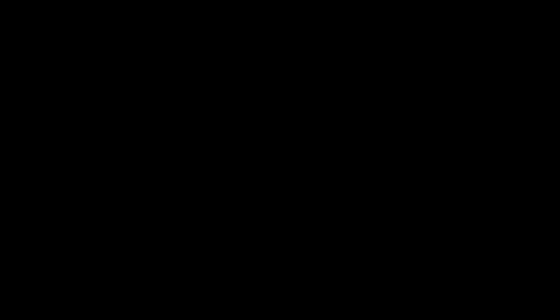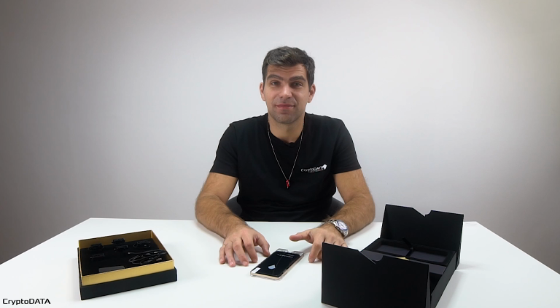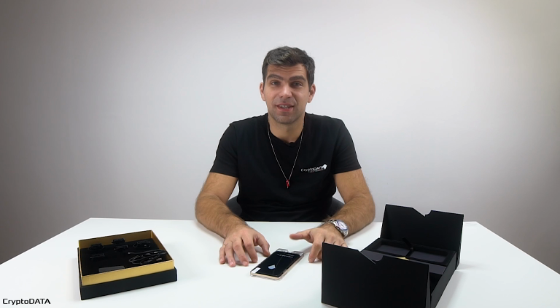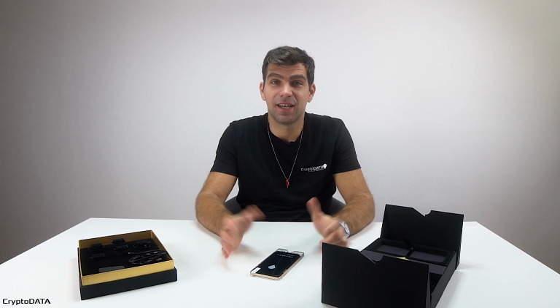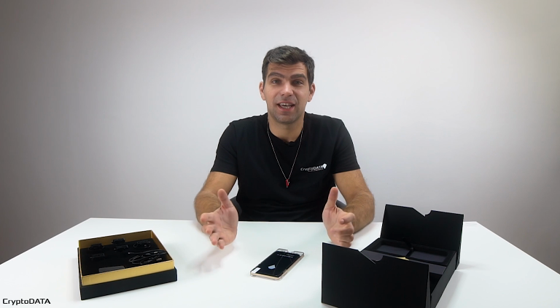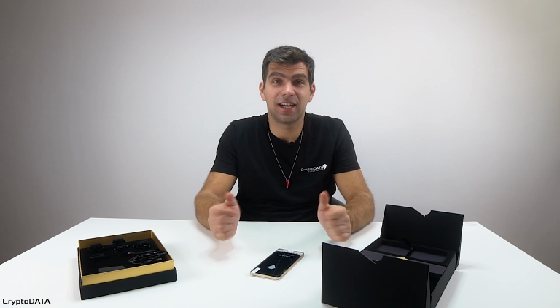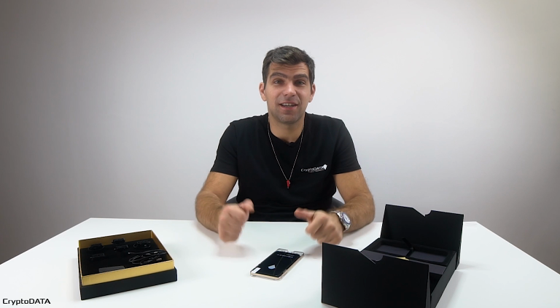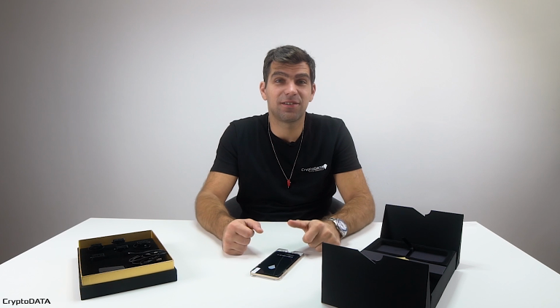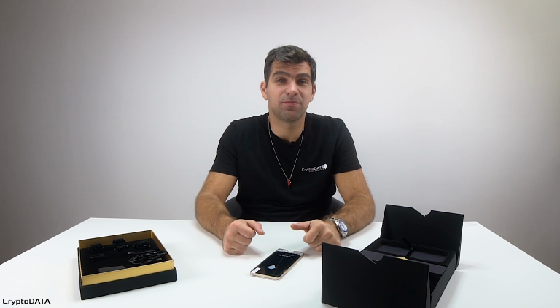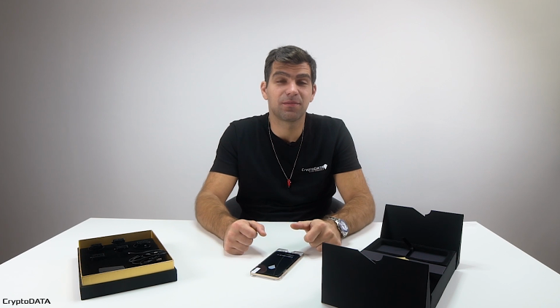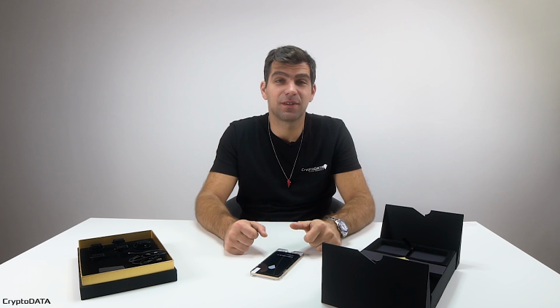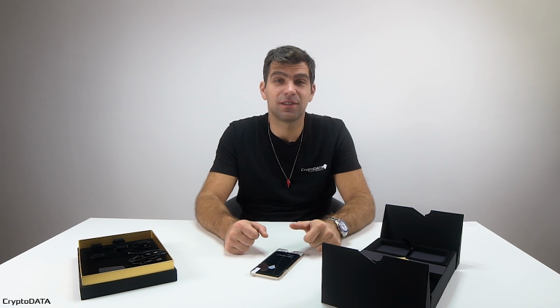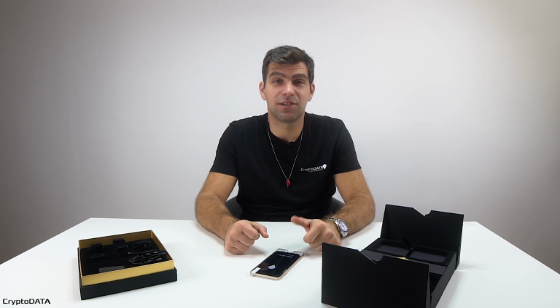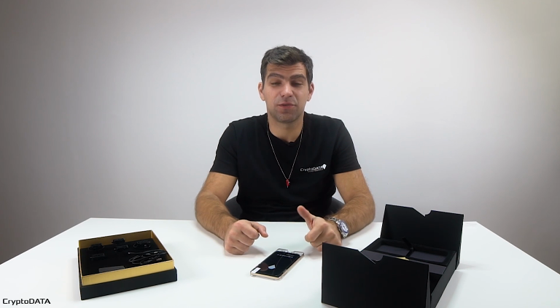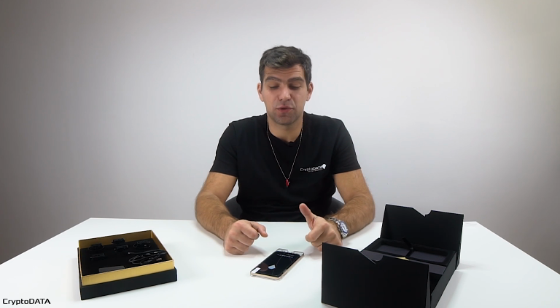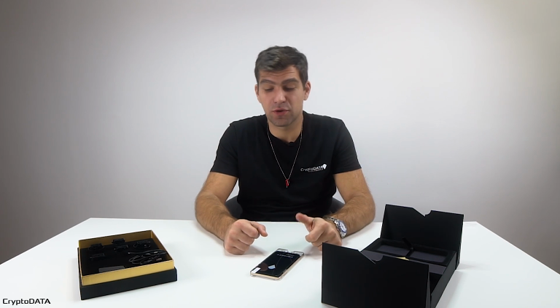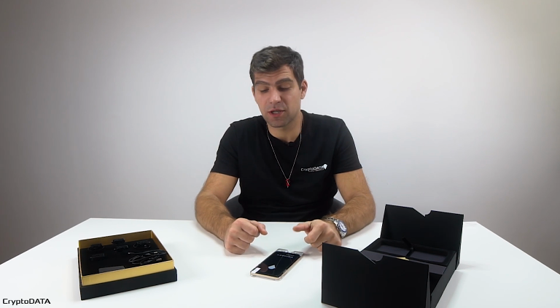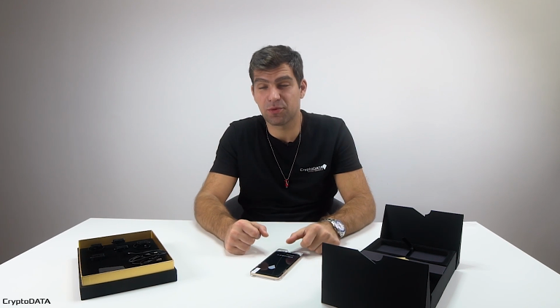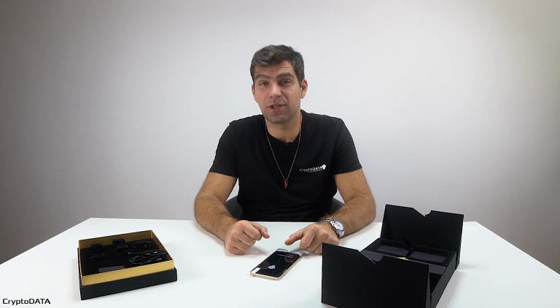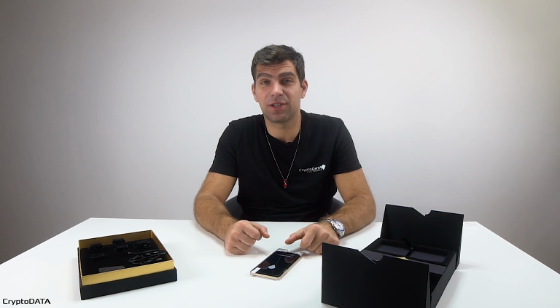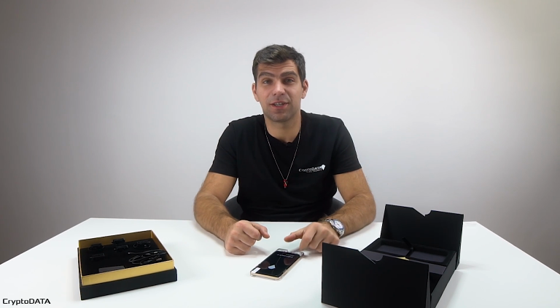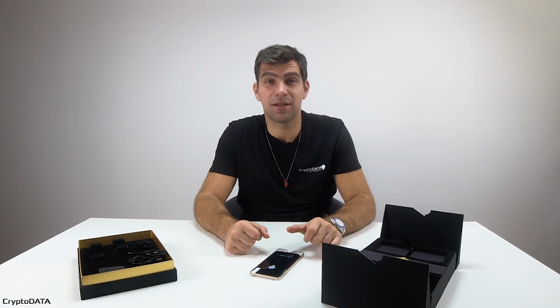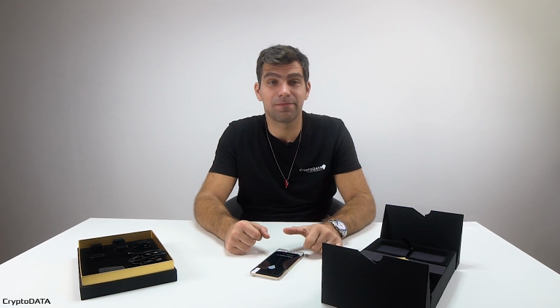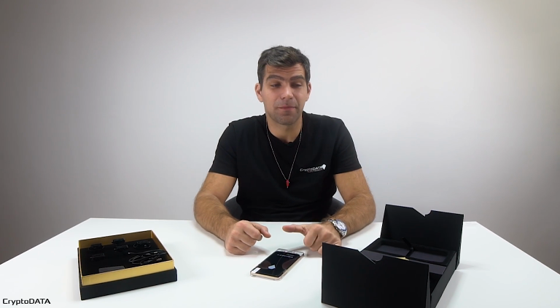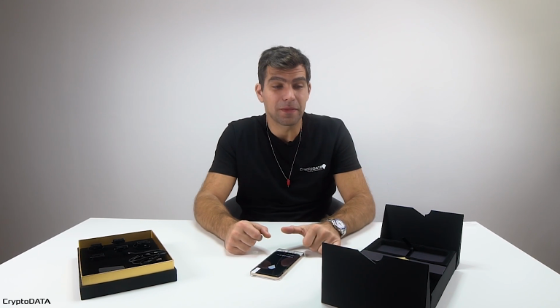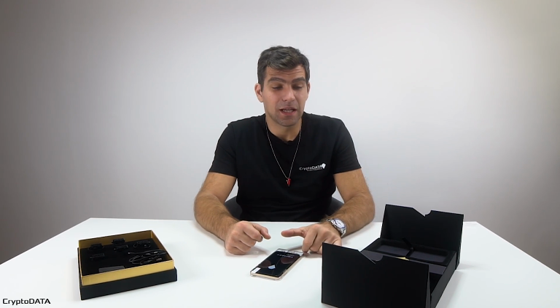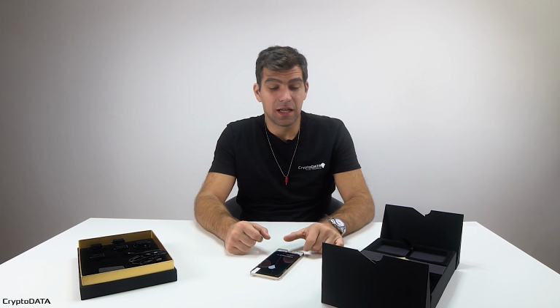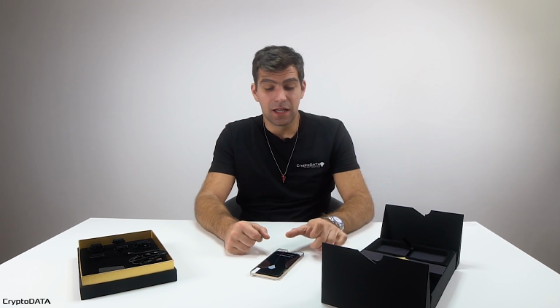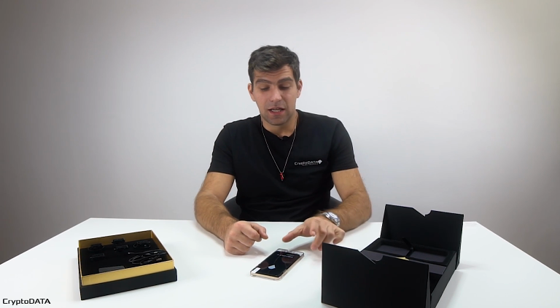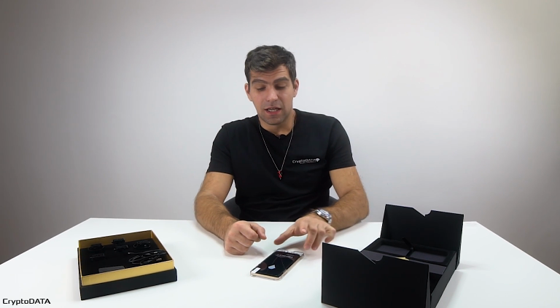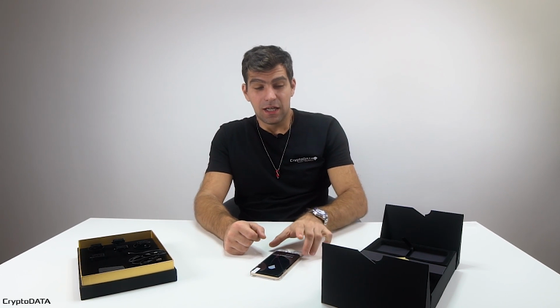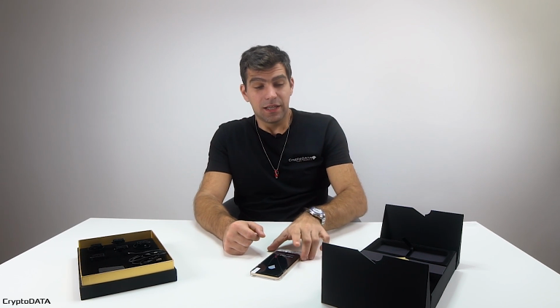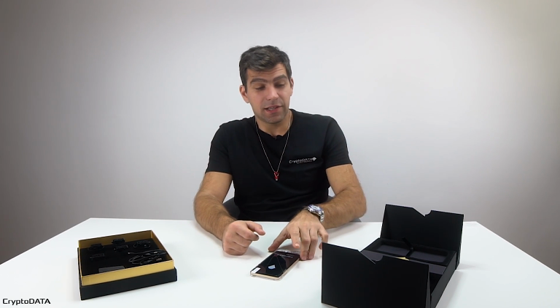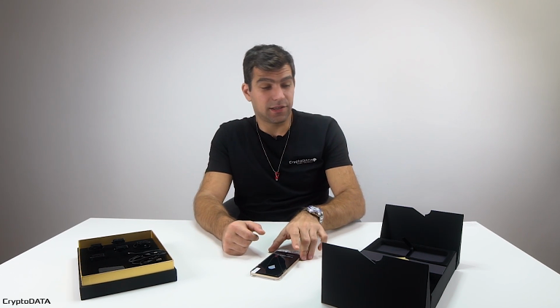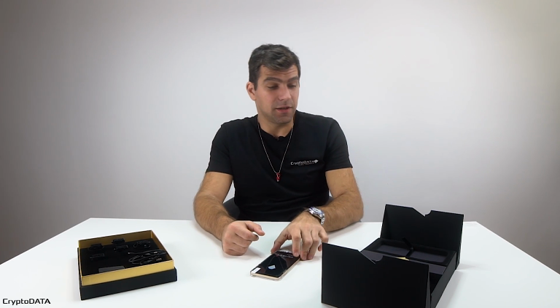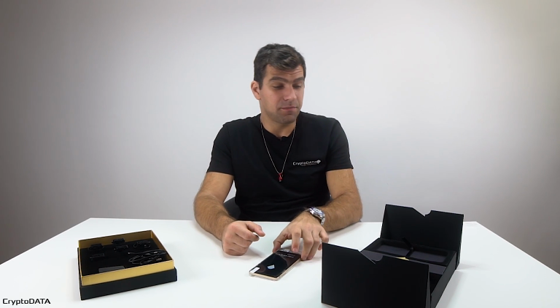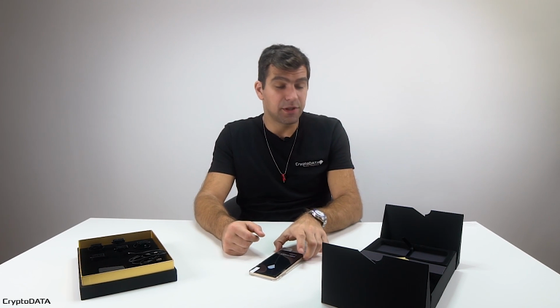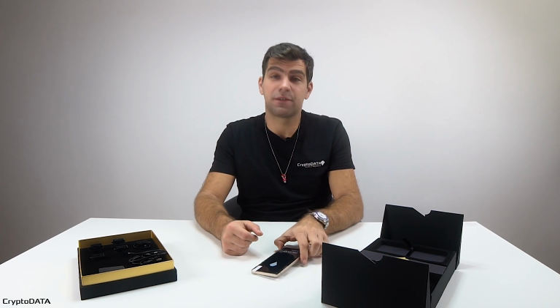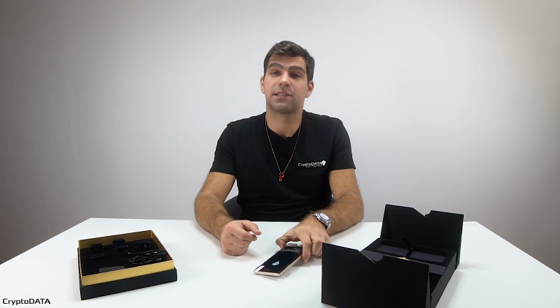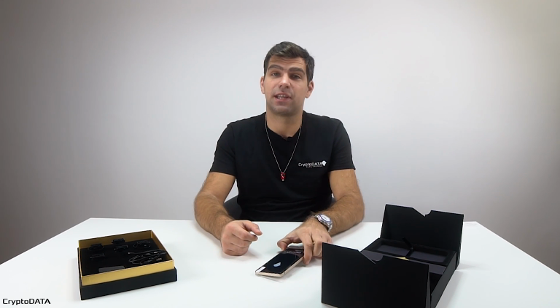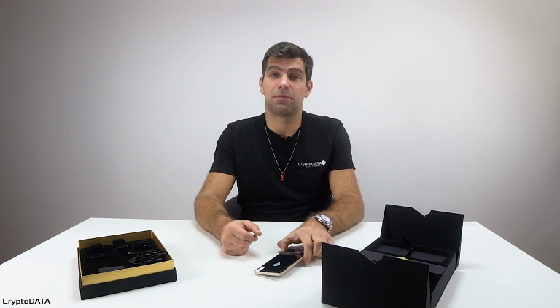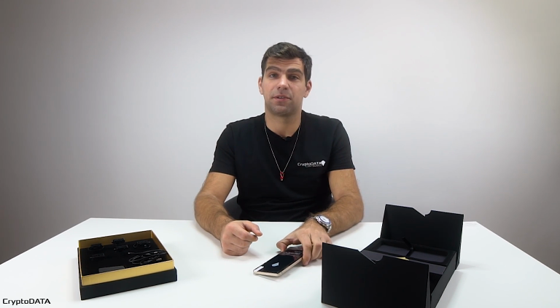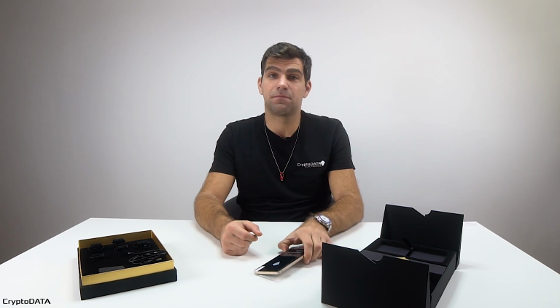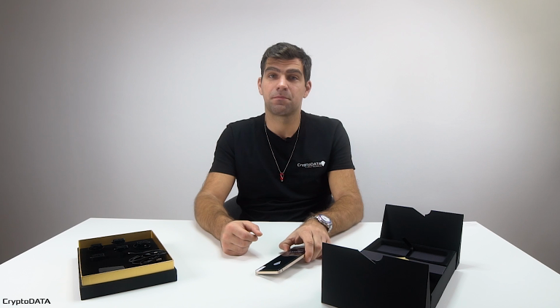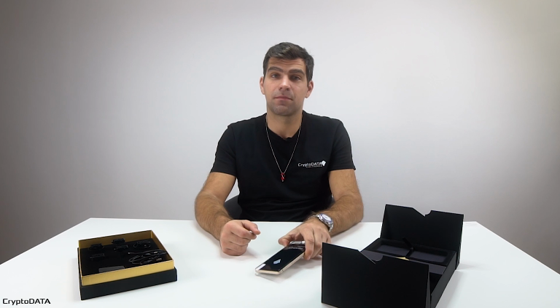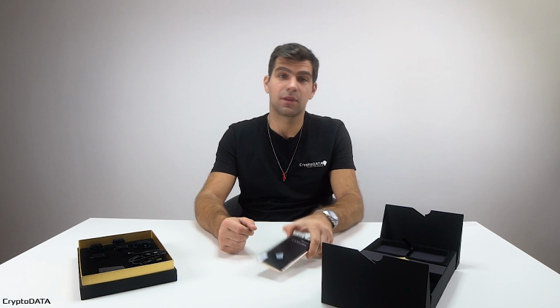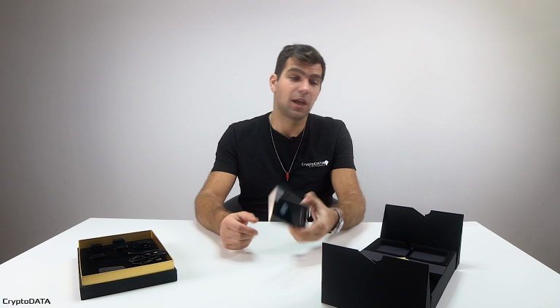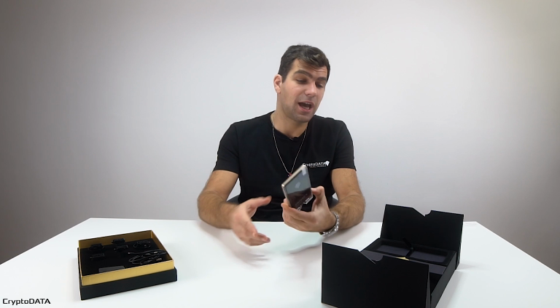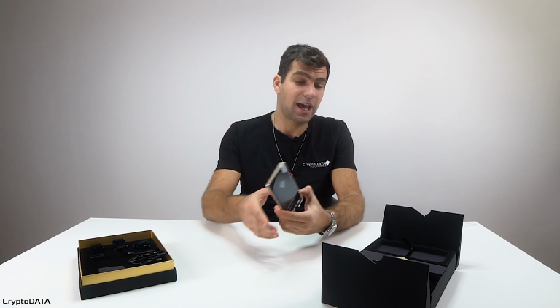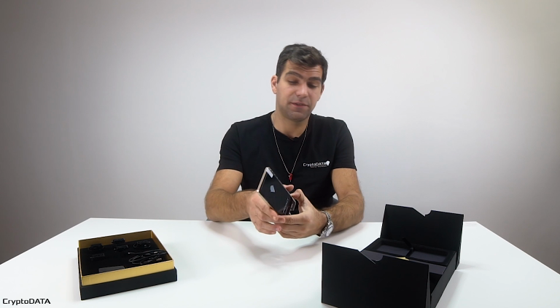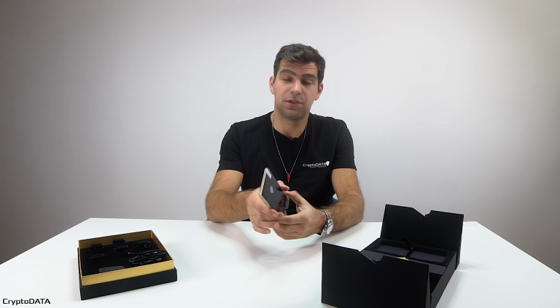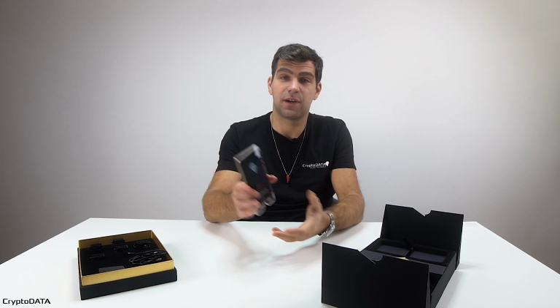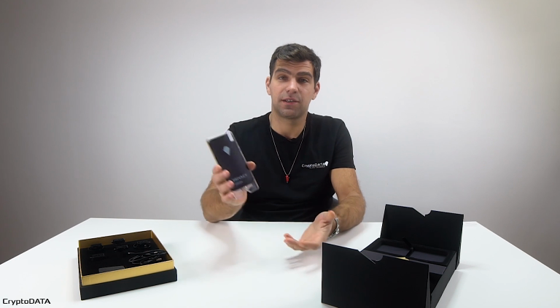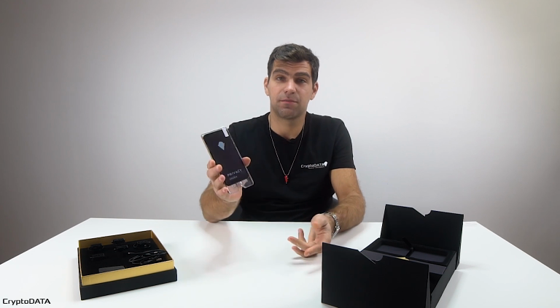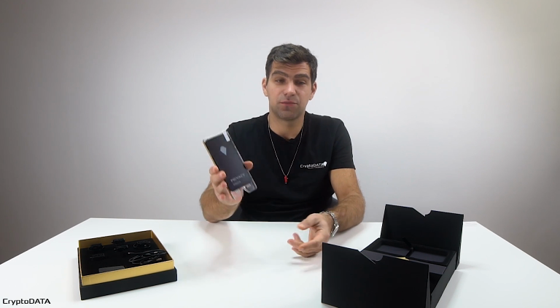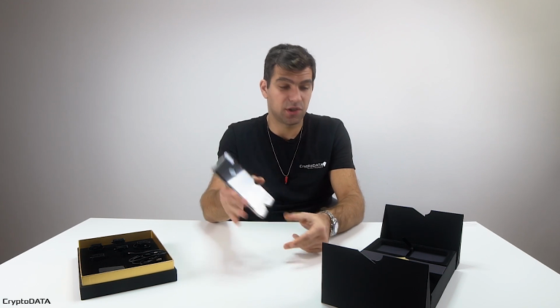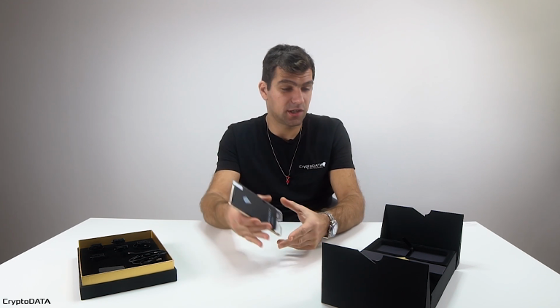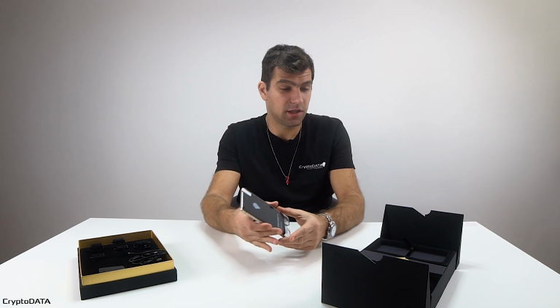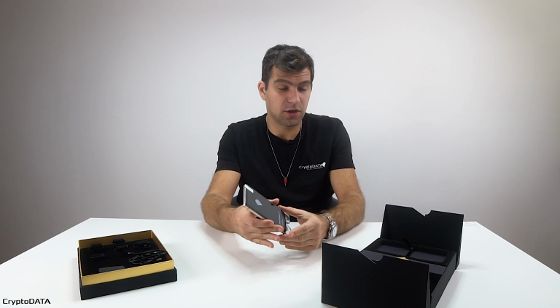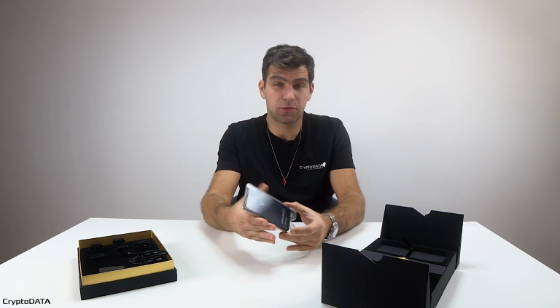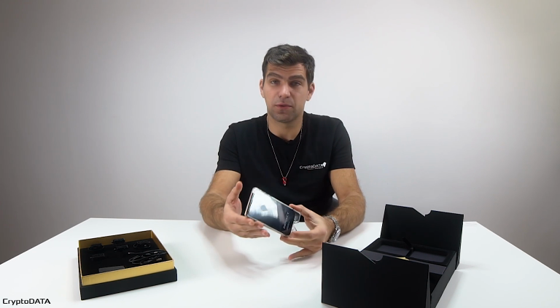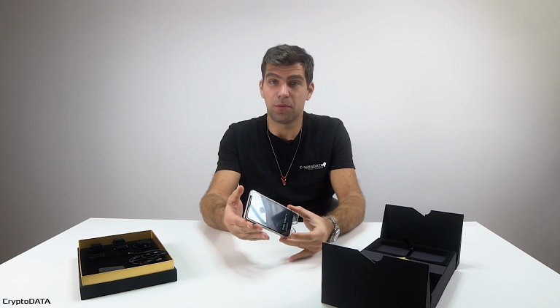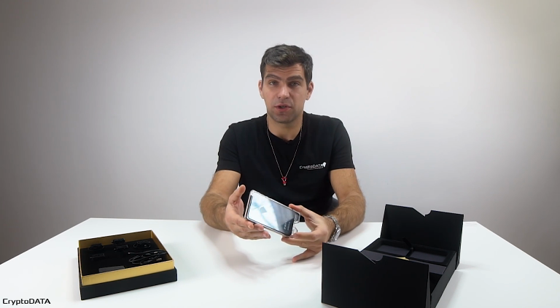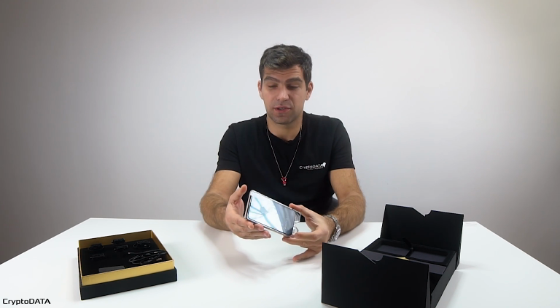Hey guys! This is a video from CryptoData again. Let's see the first steps. I have the device, just got it out from the box.